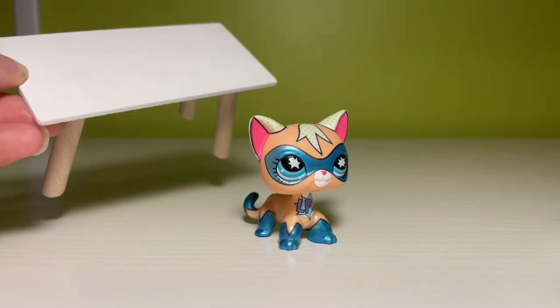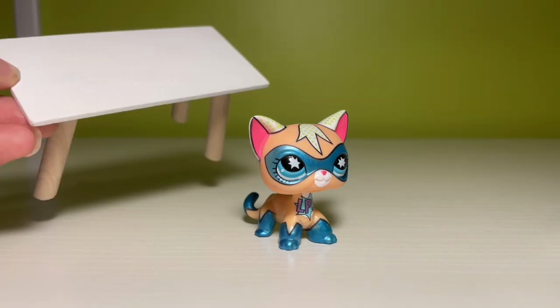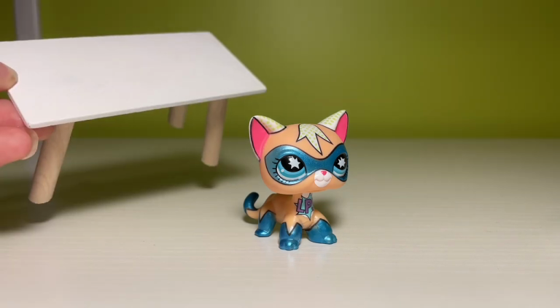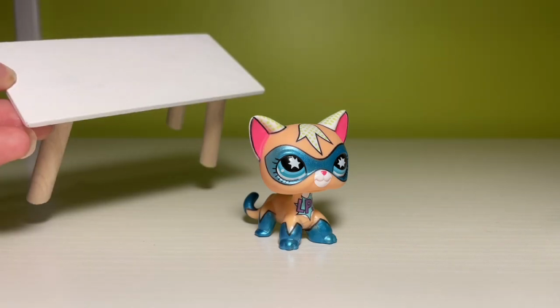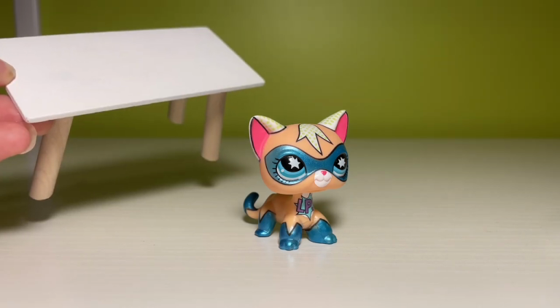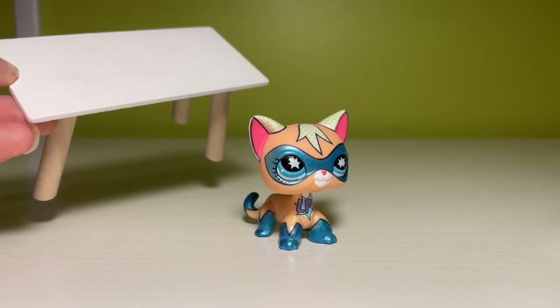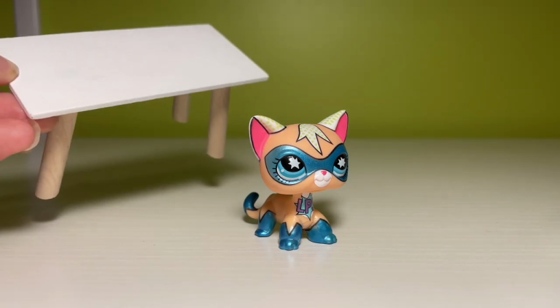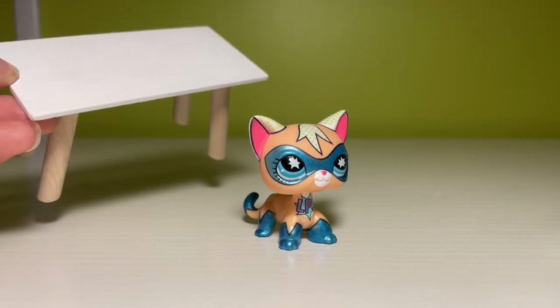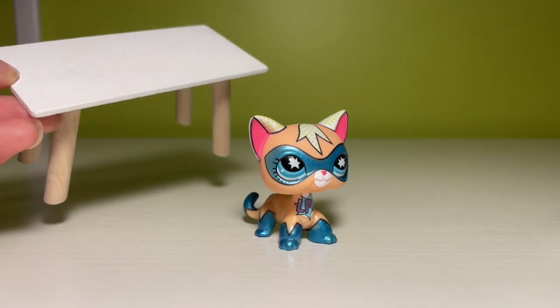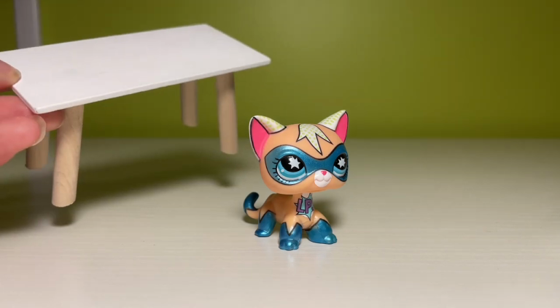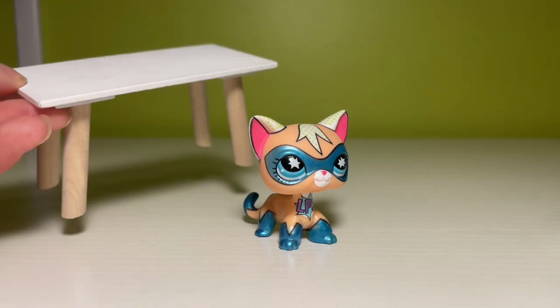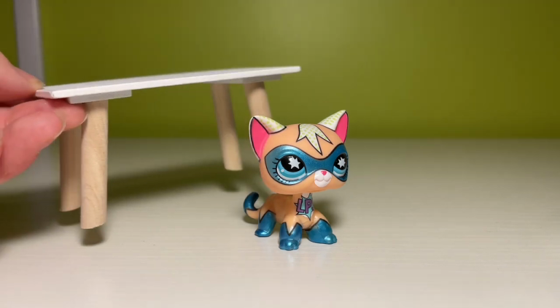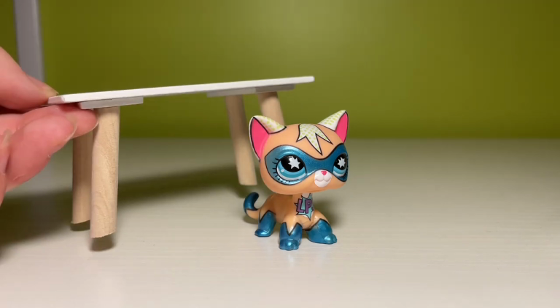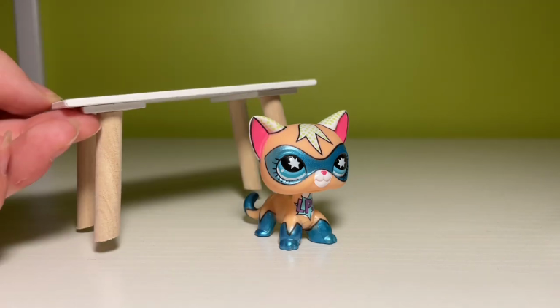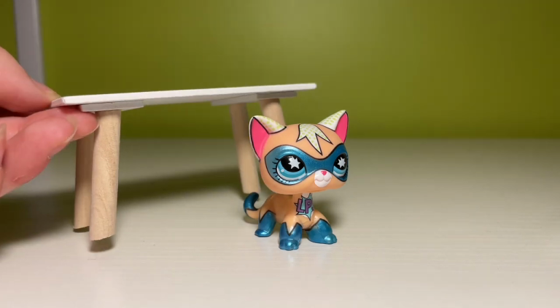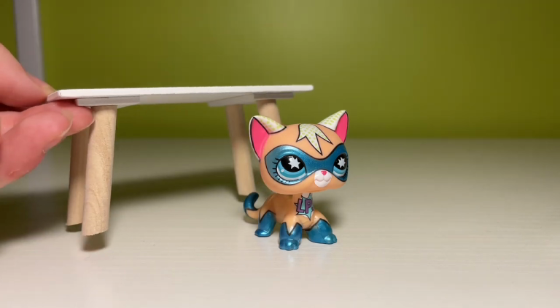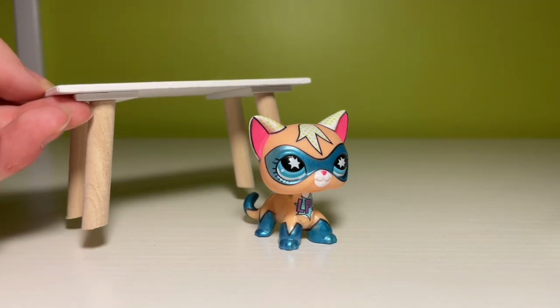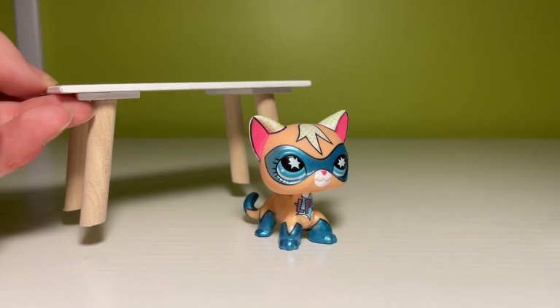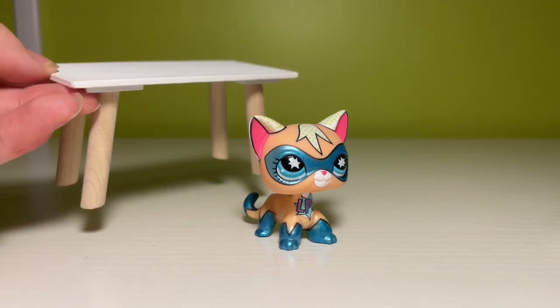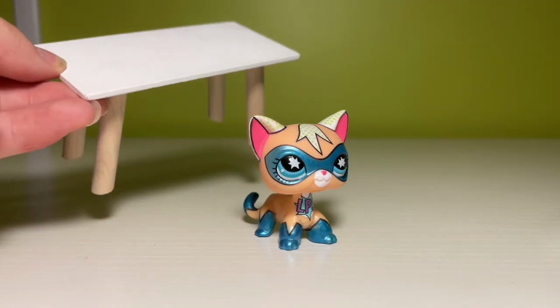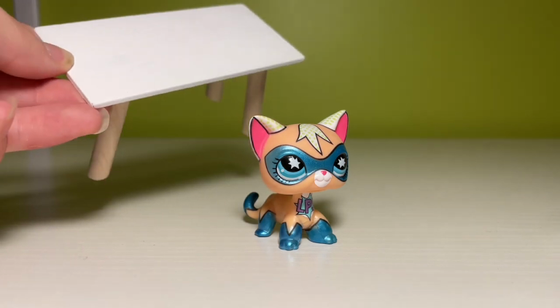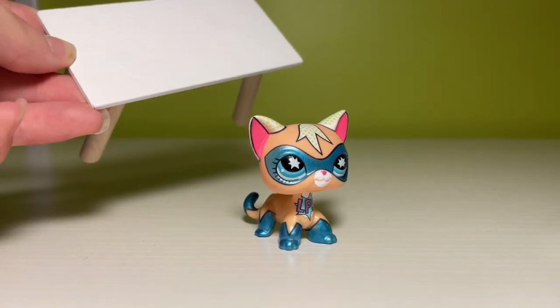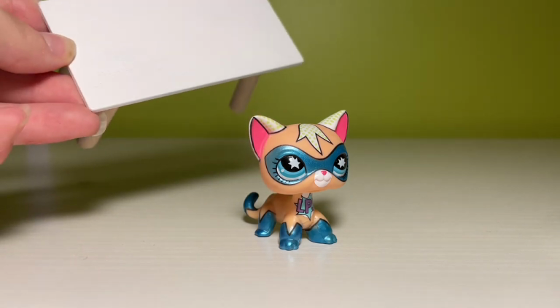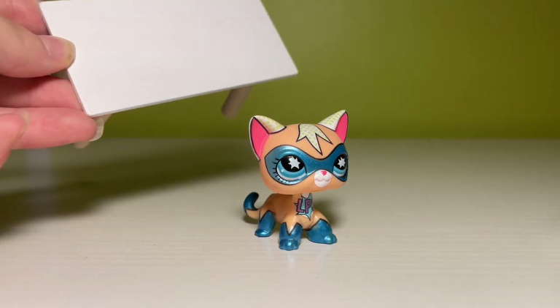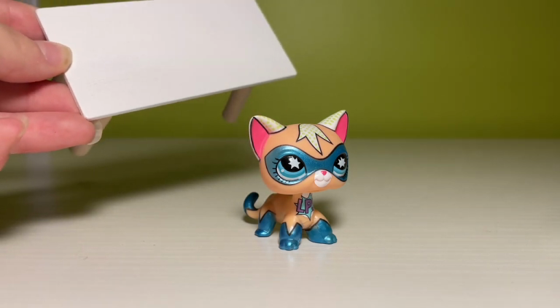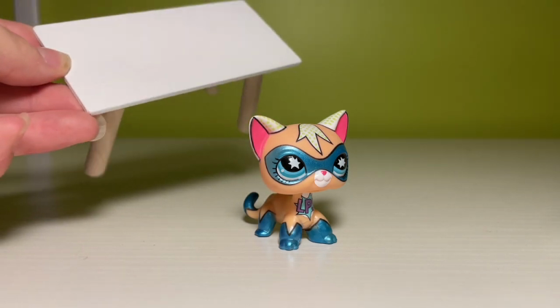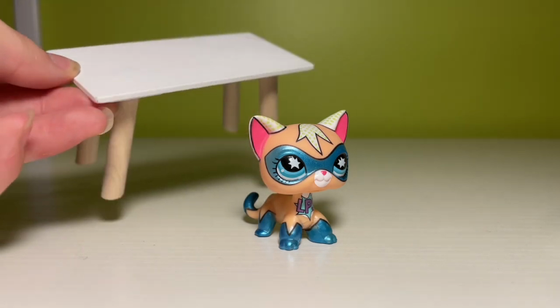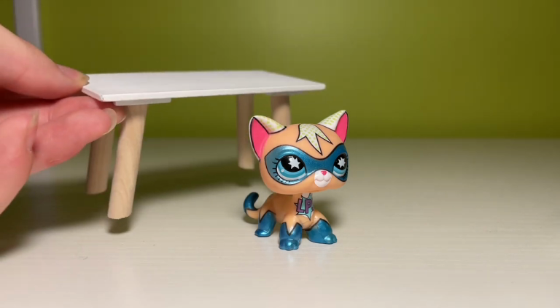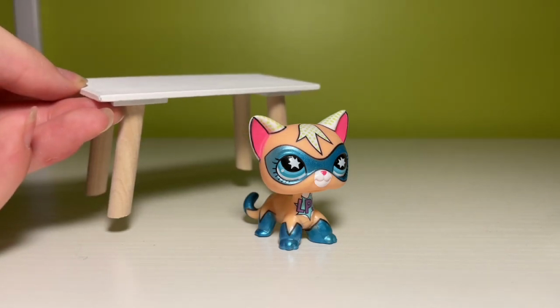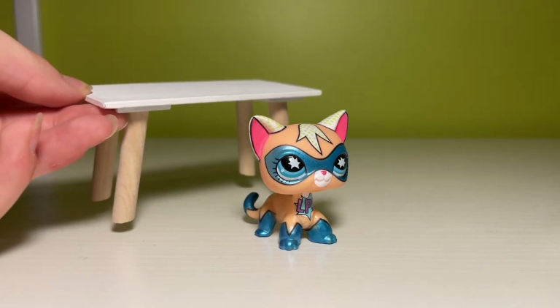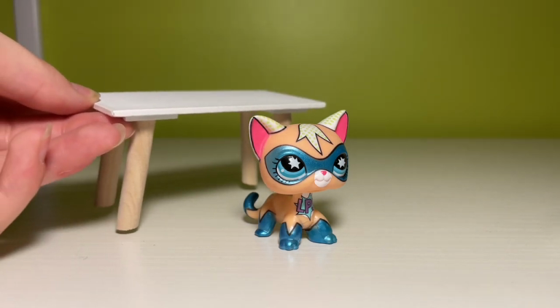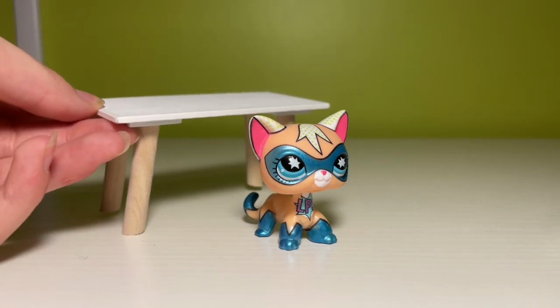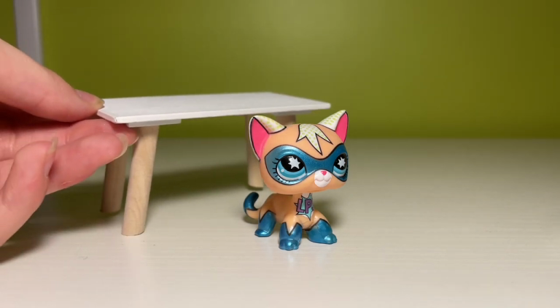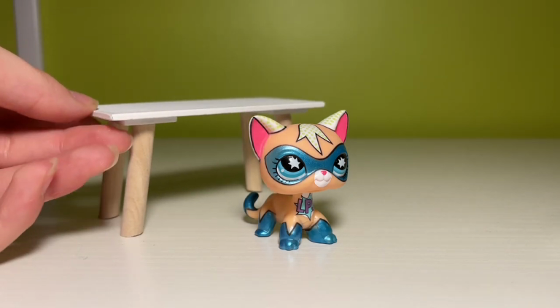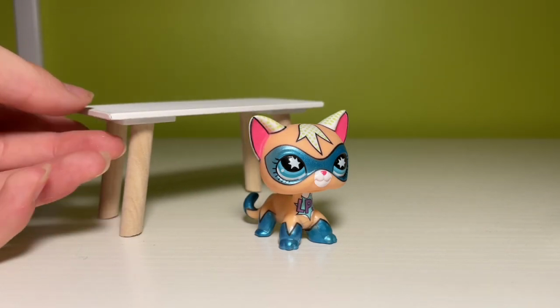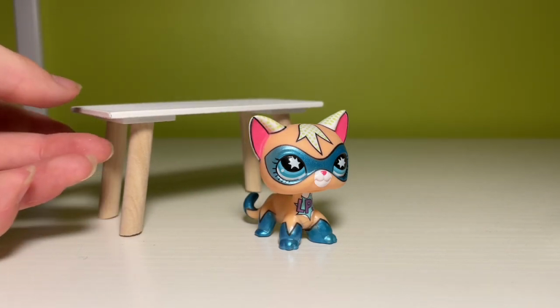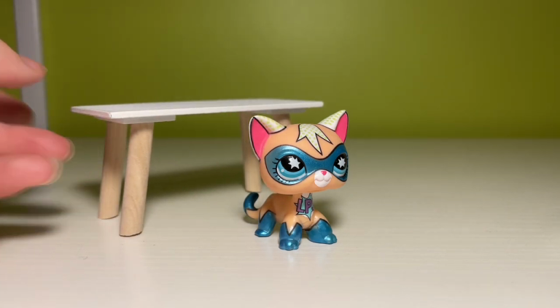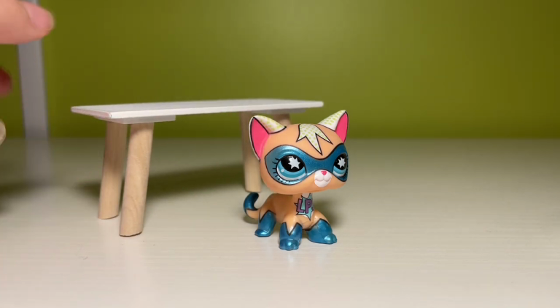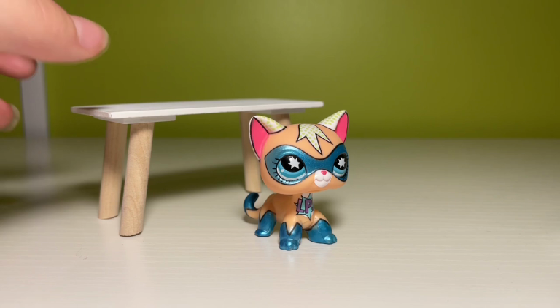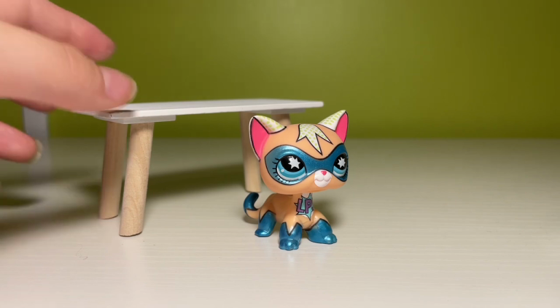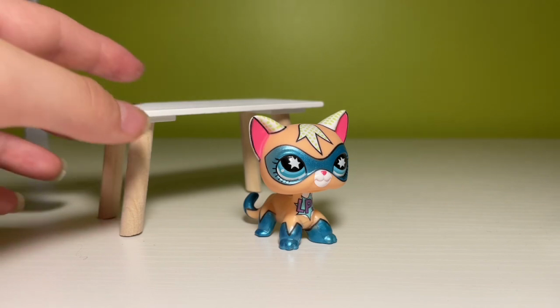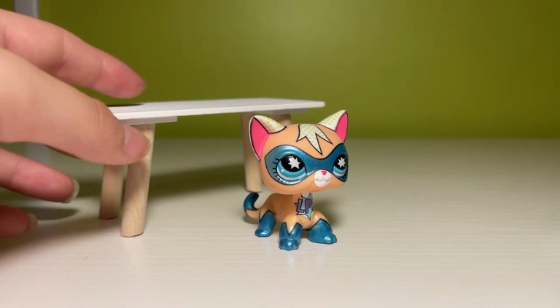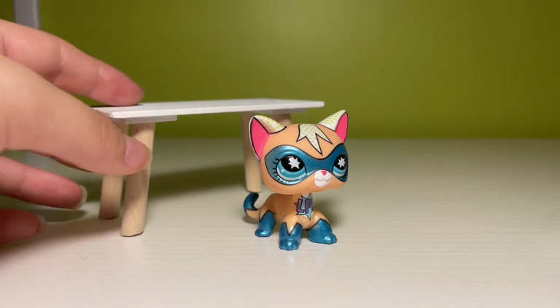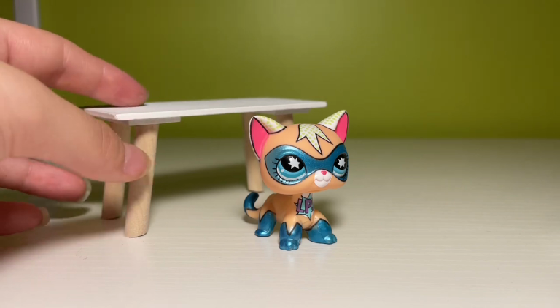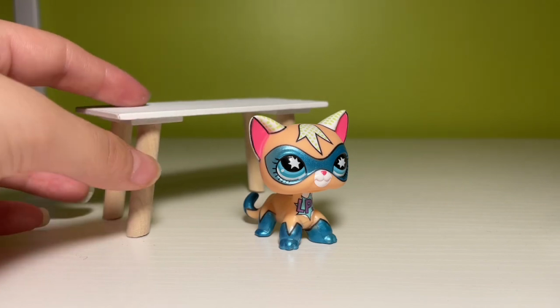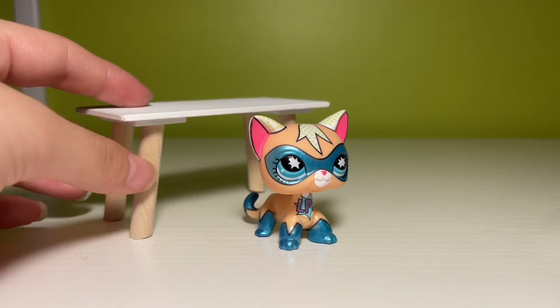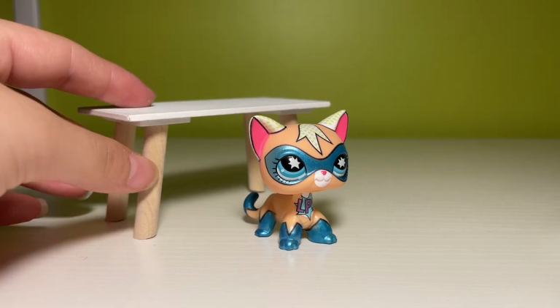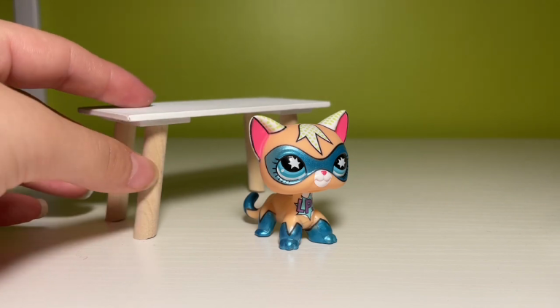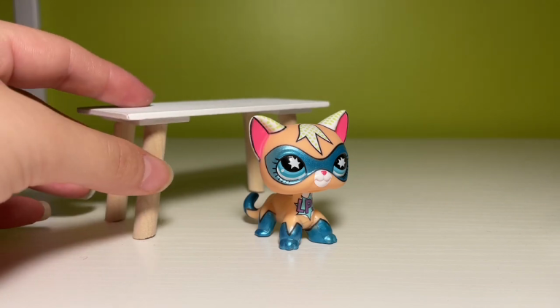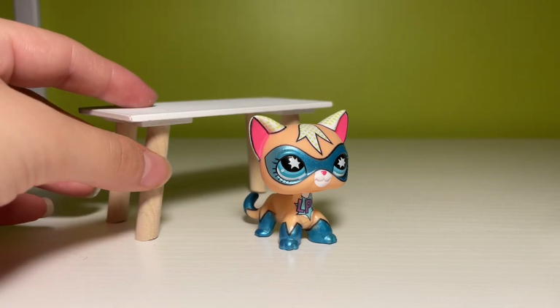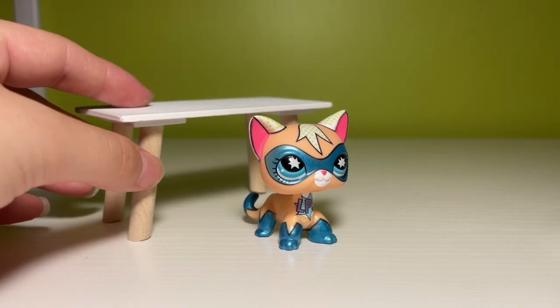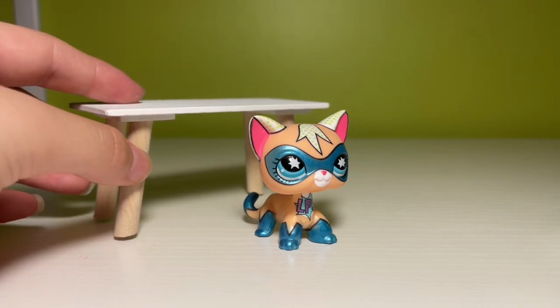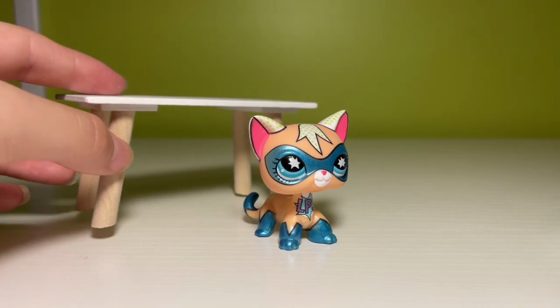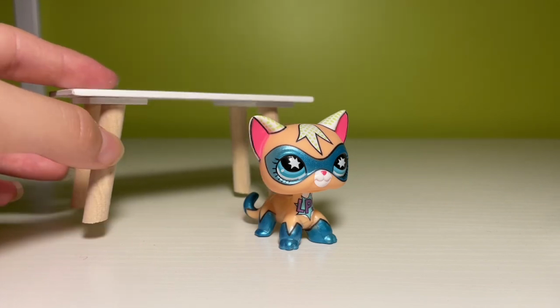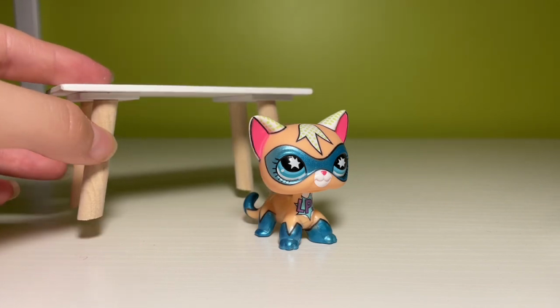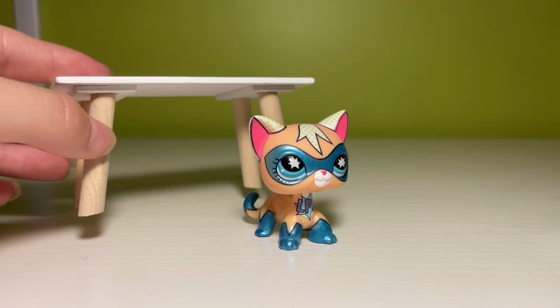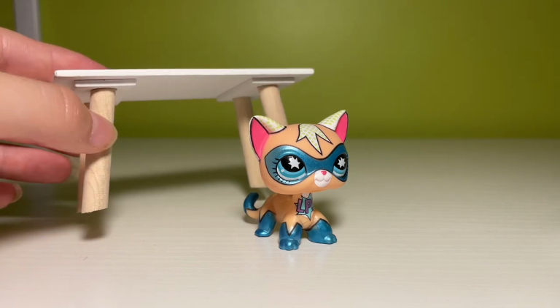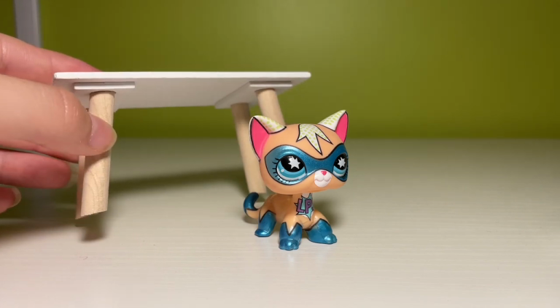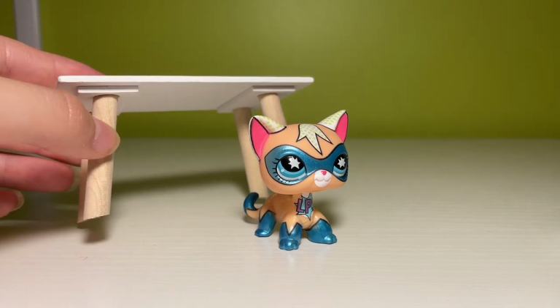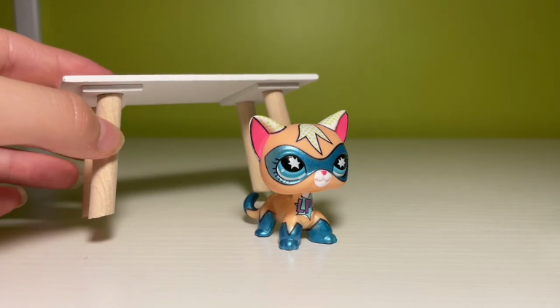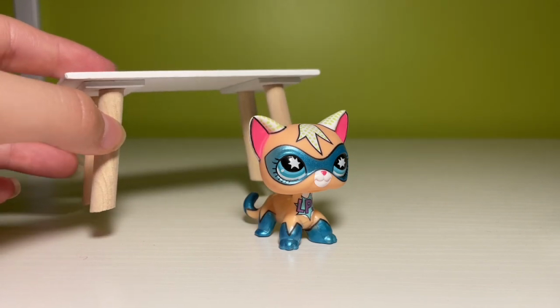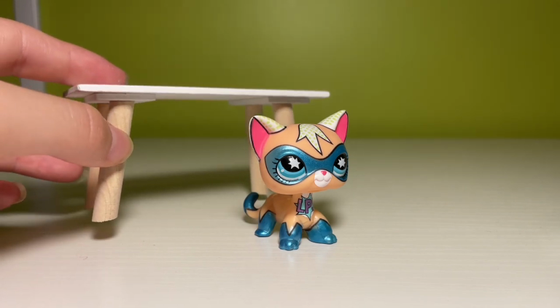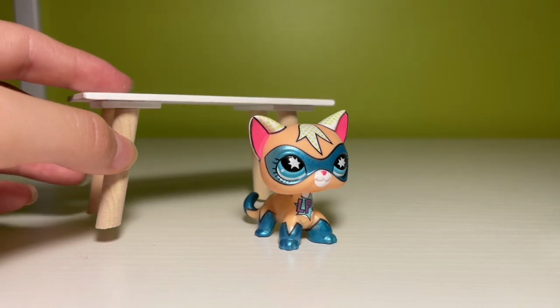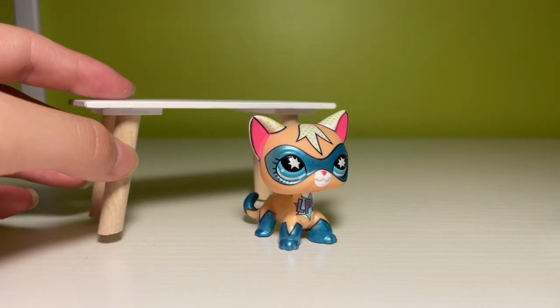I'm going to skip out on this one because this miniature table is unfortunately too large for LPS.